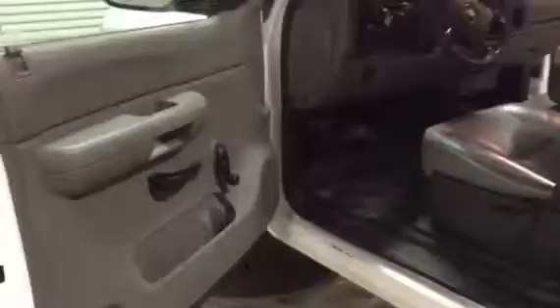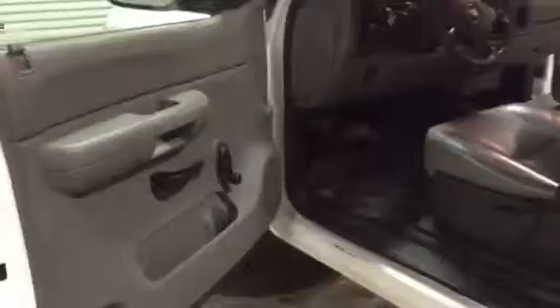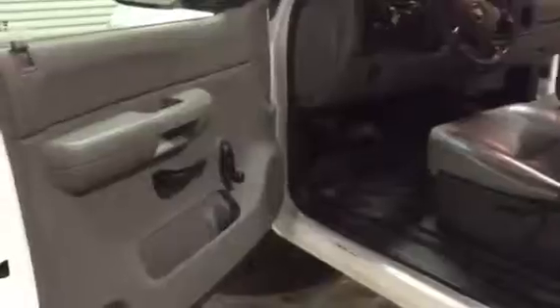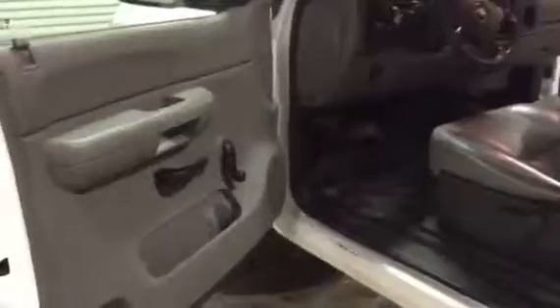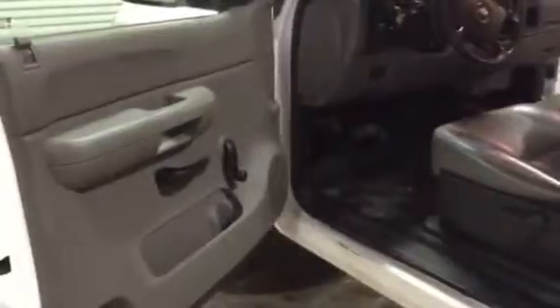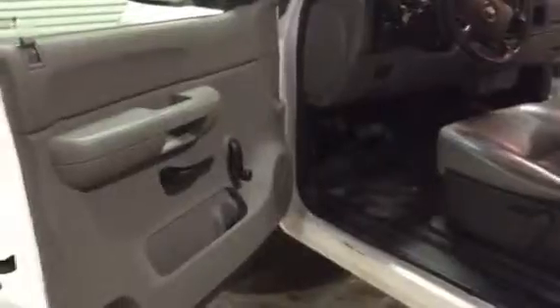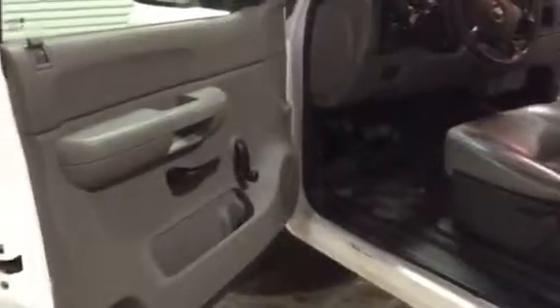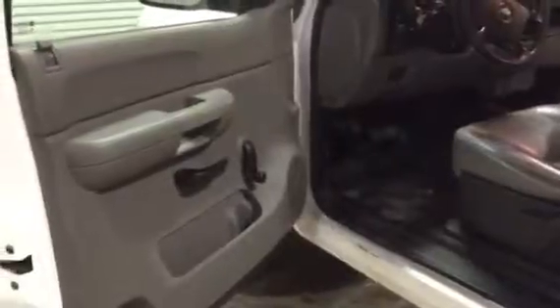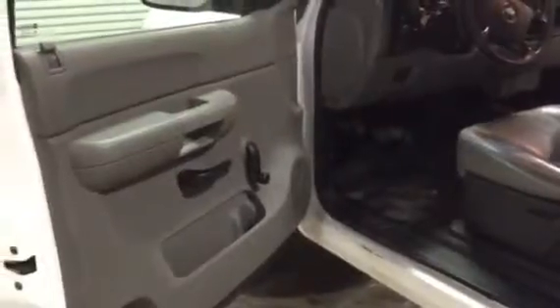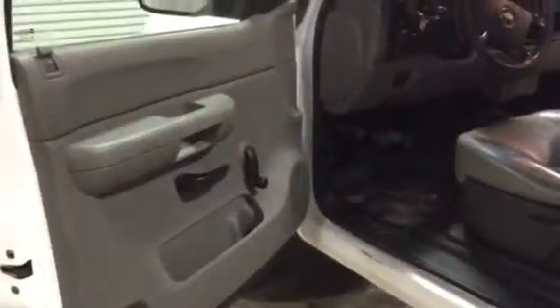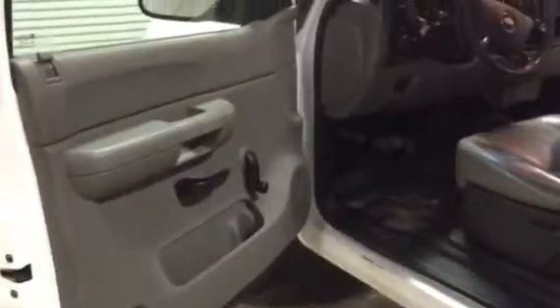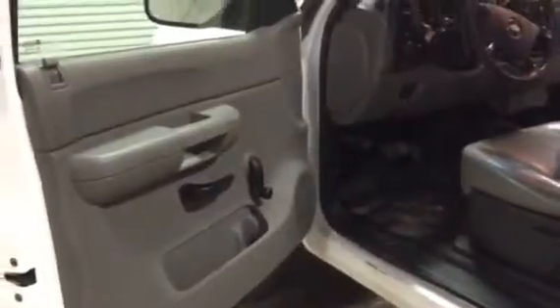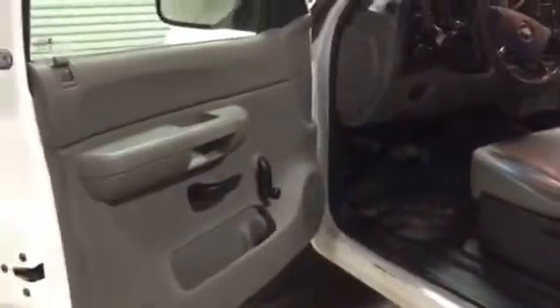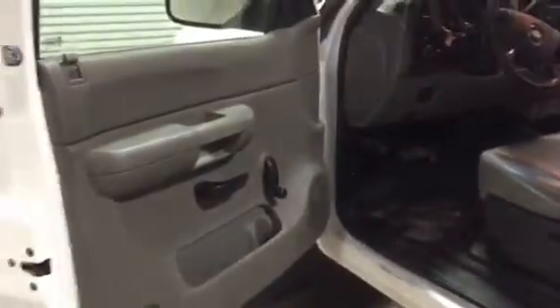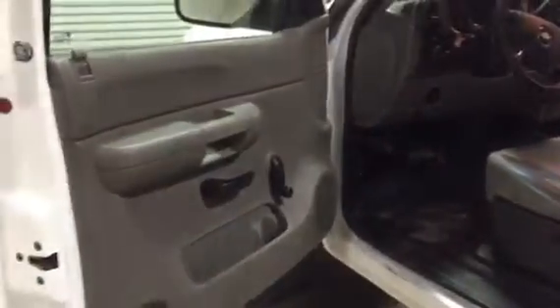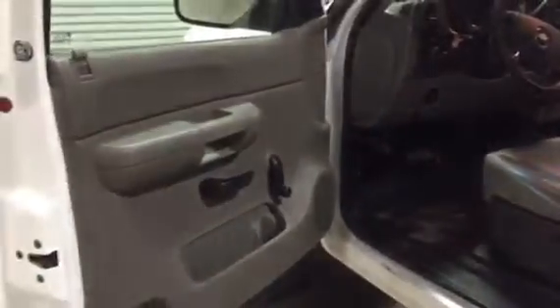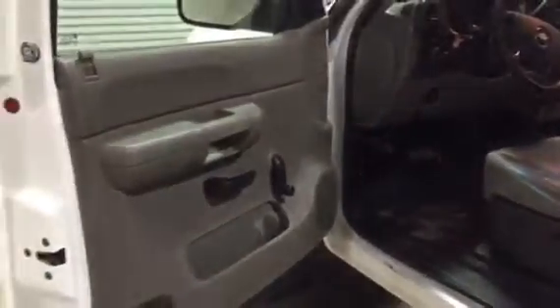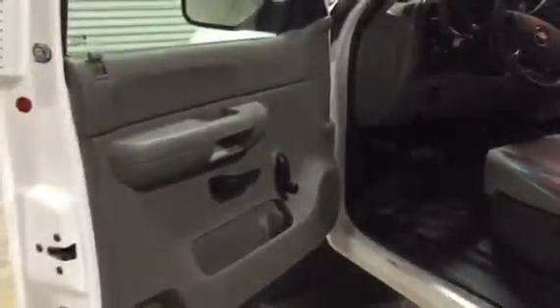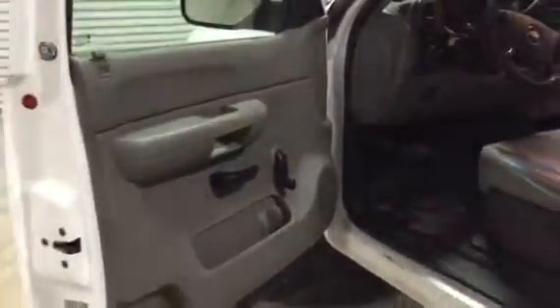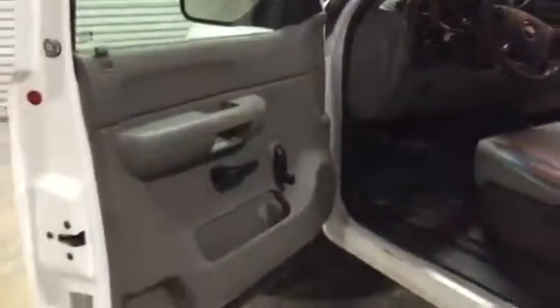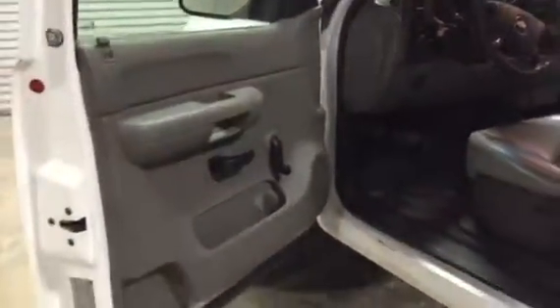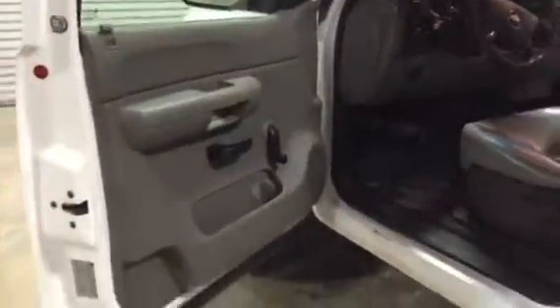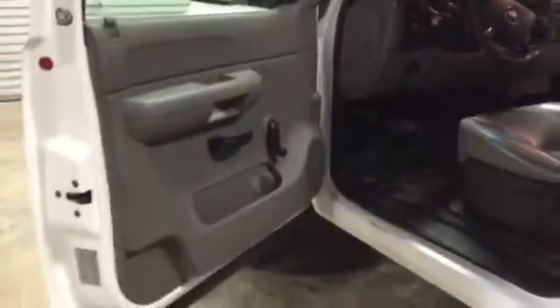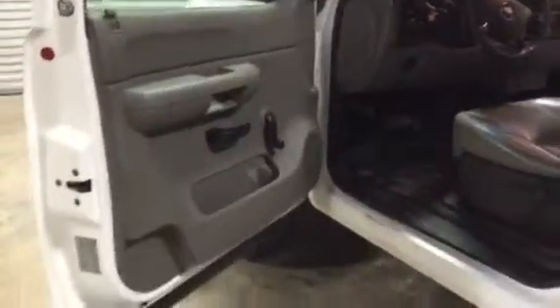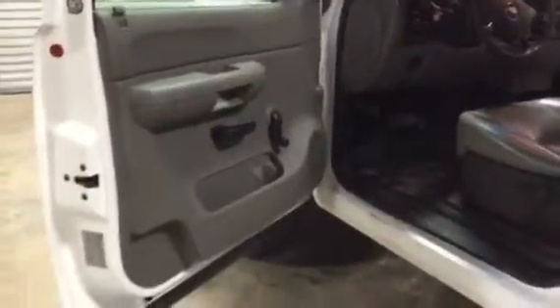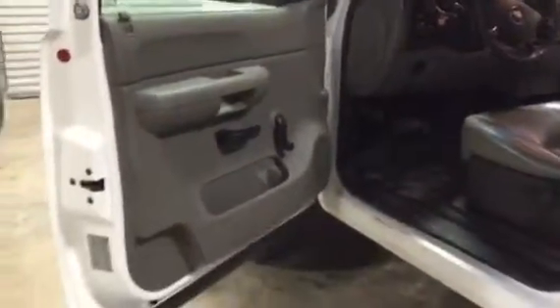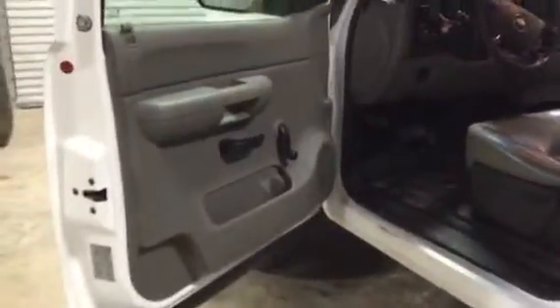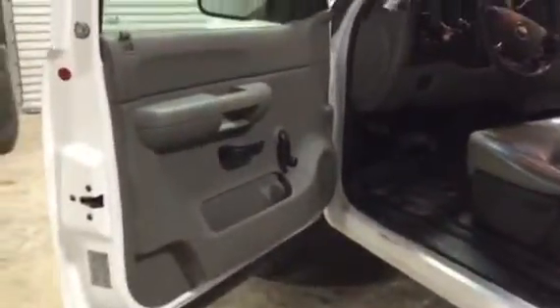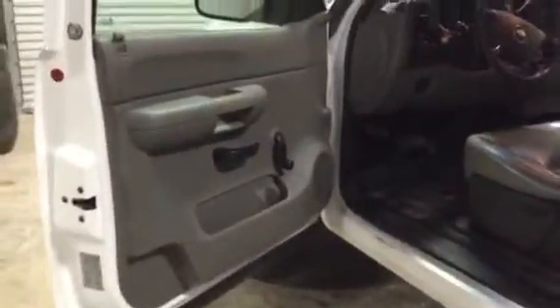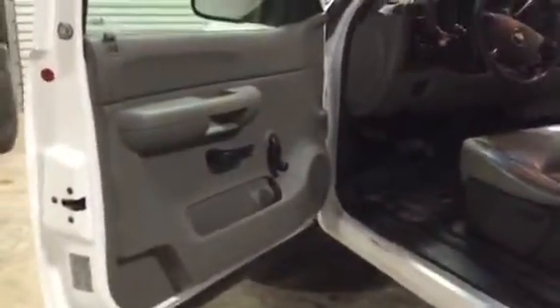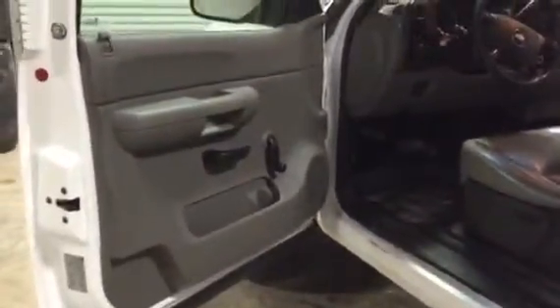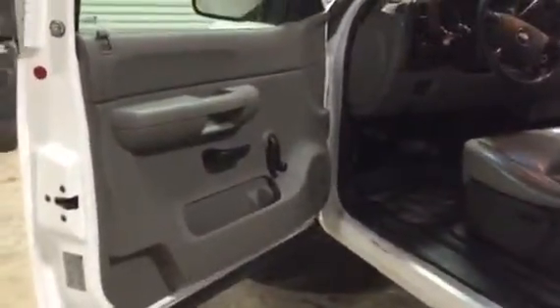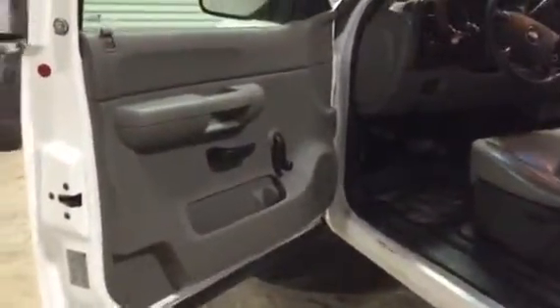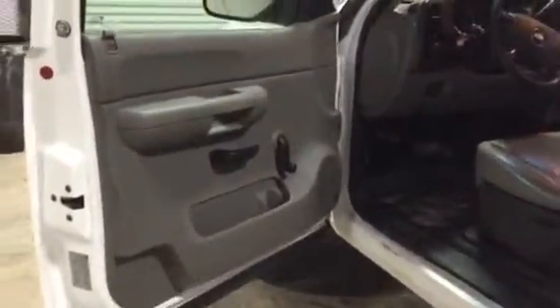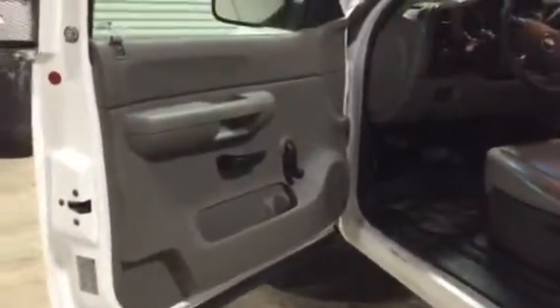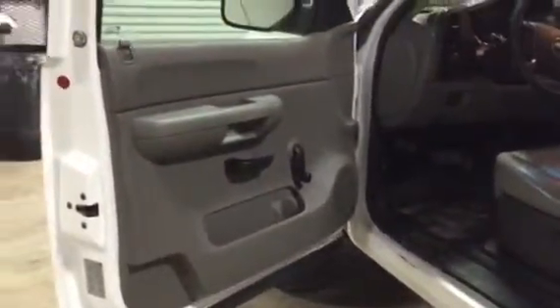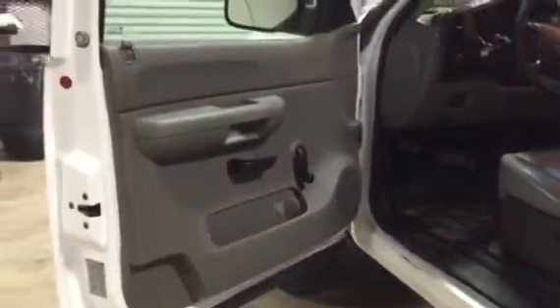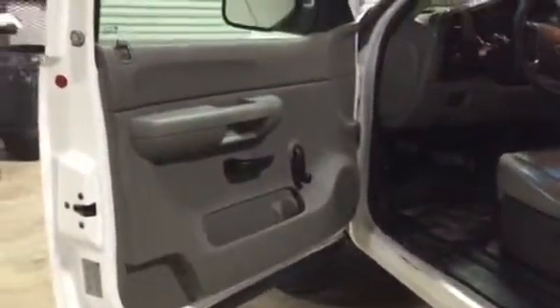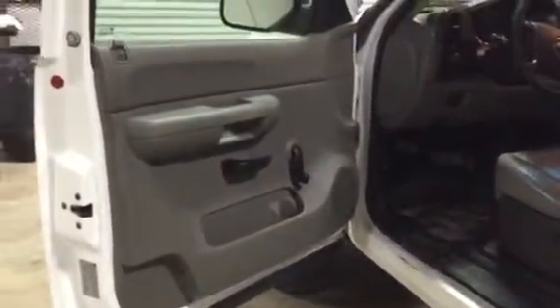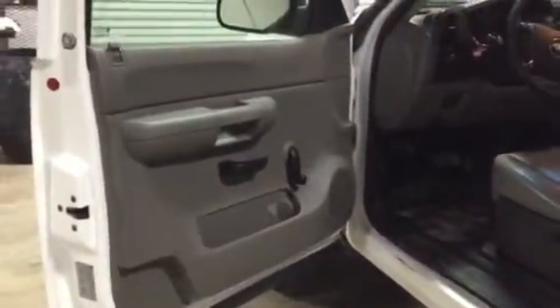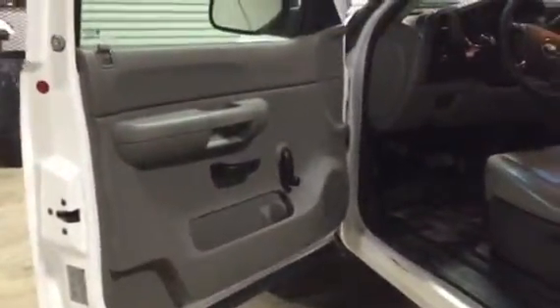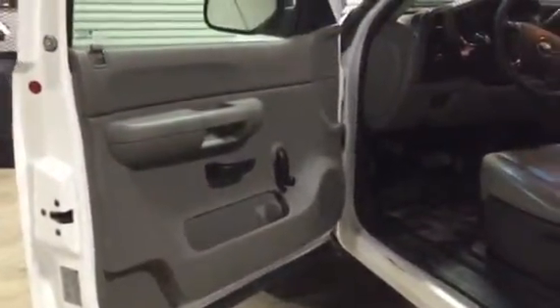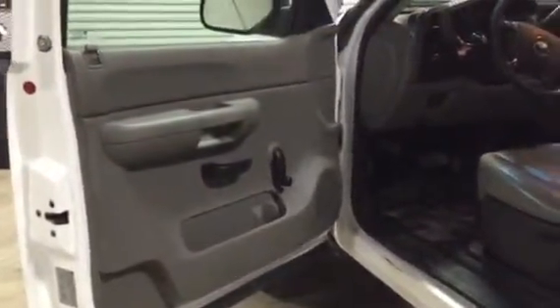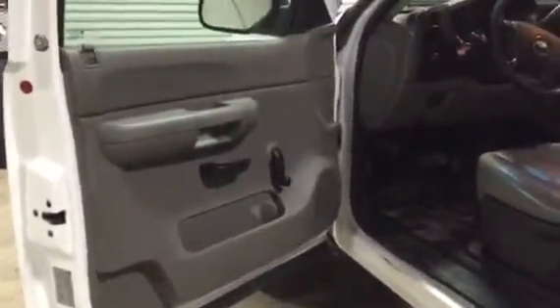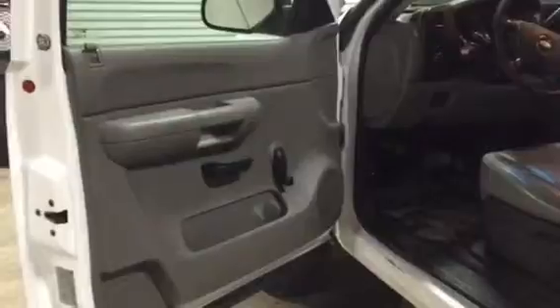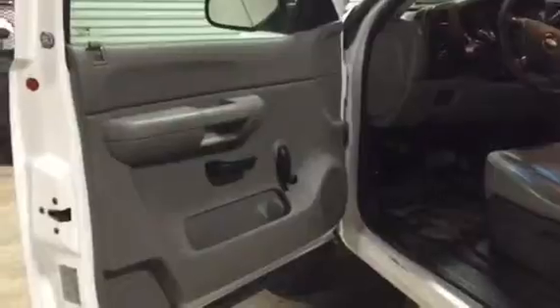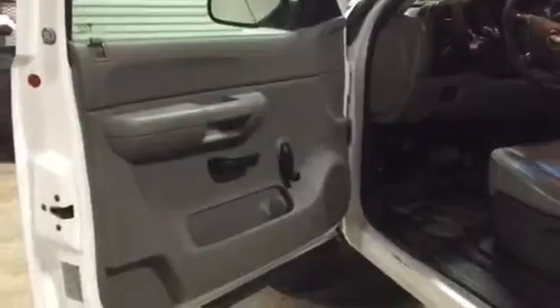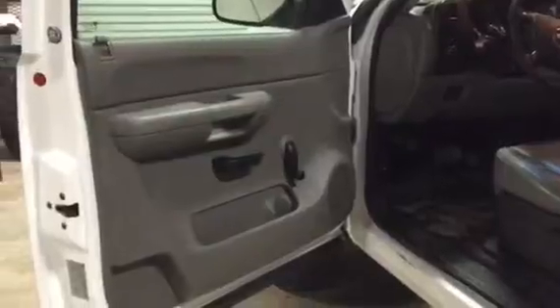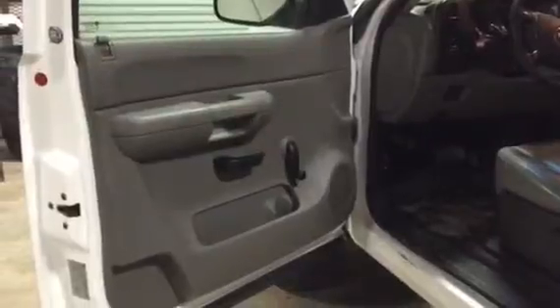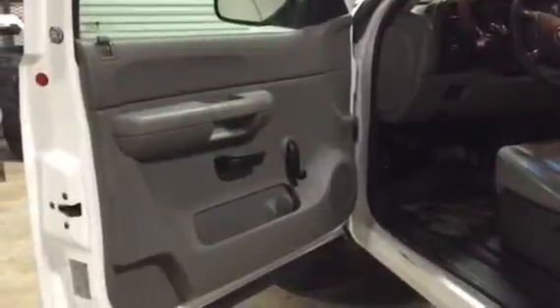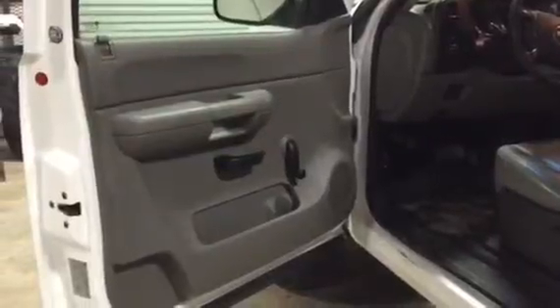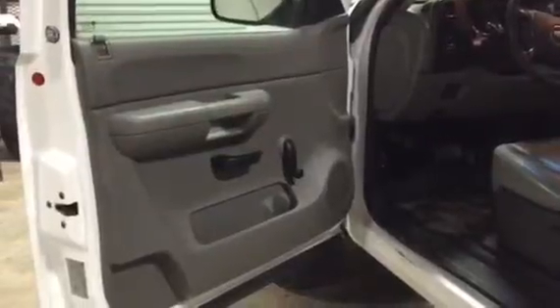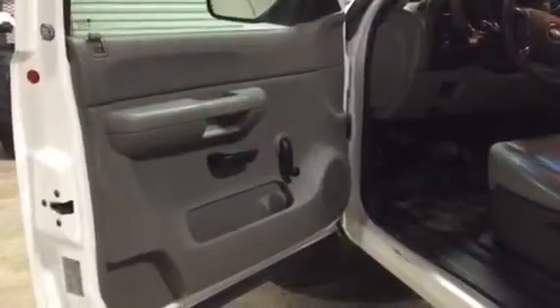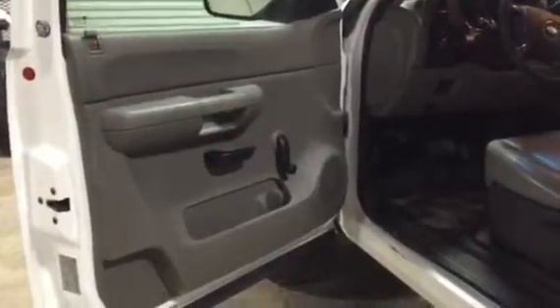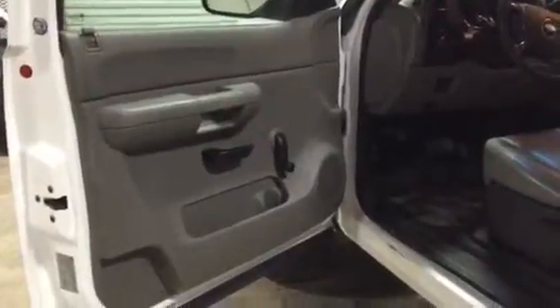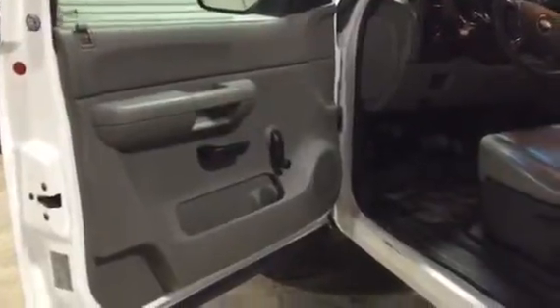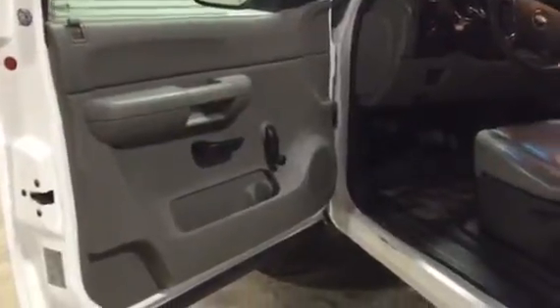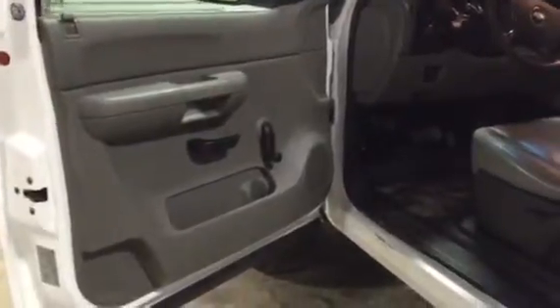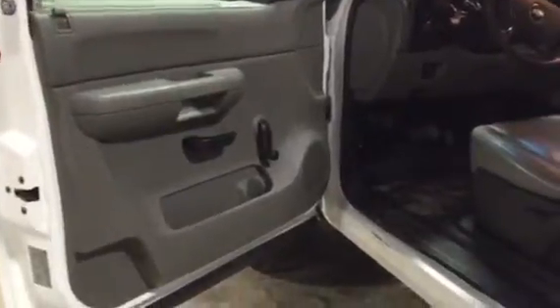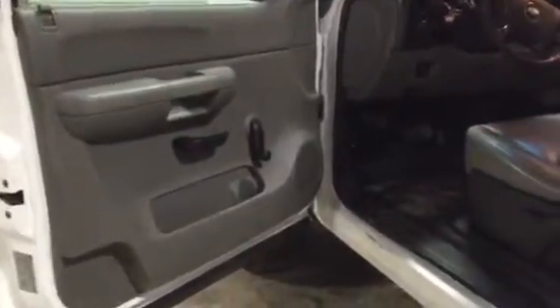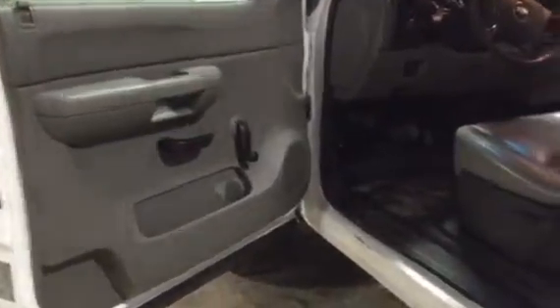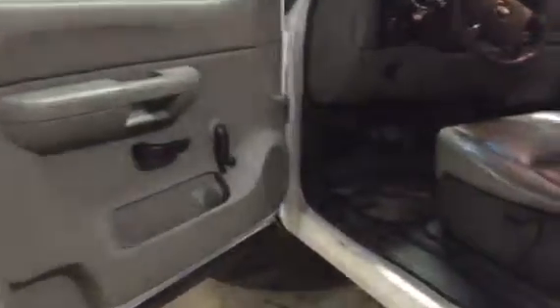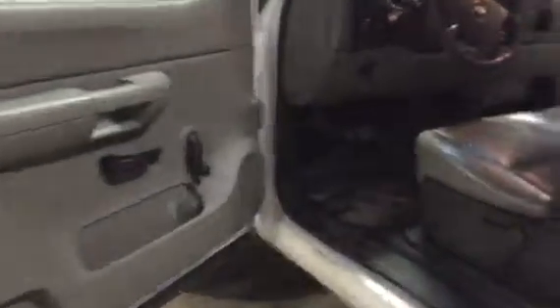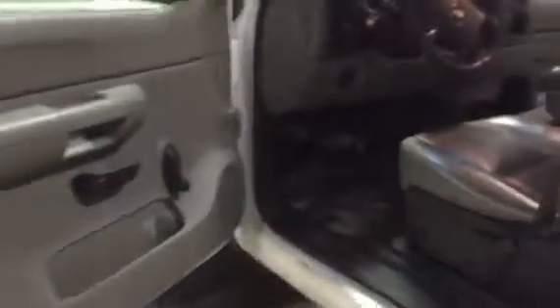We're going to take a look at the interior of this 2008 GMC 2500 HD. You can see the door panel's all in good shape — they're not beat, they're not tore, they're not scratched up.